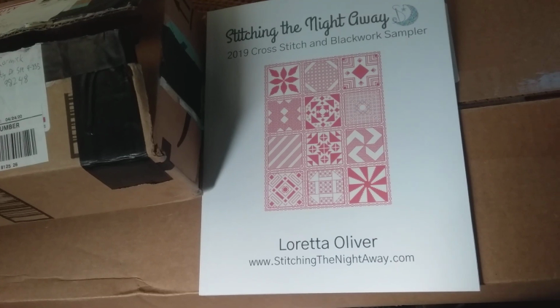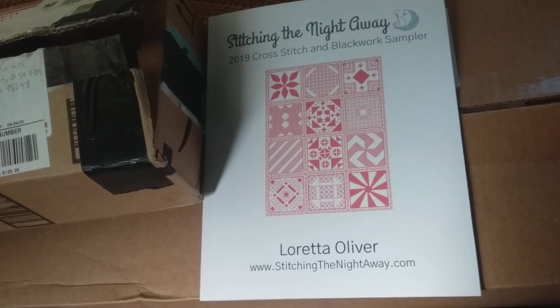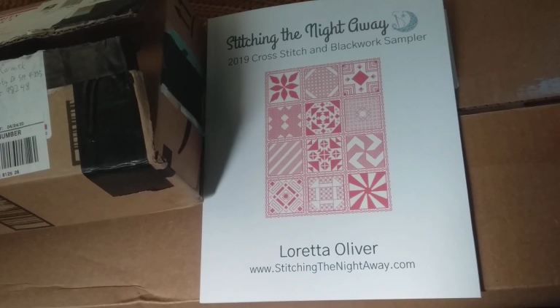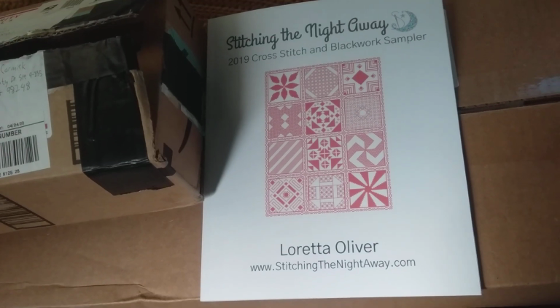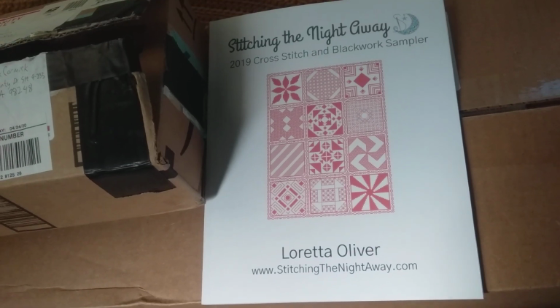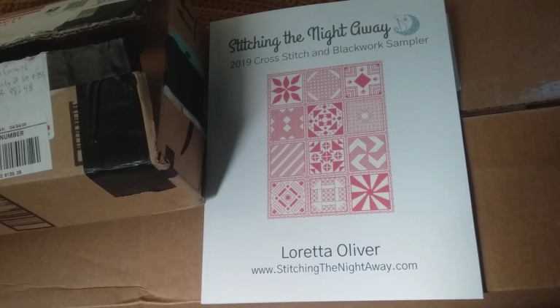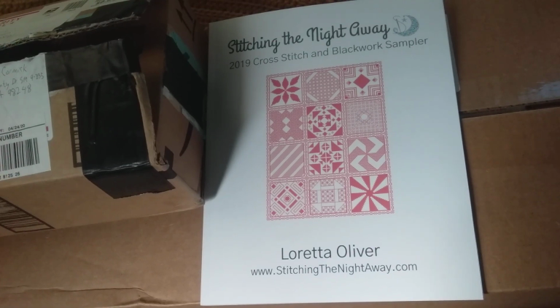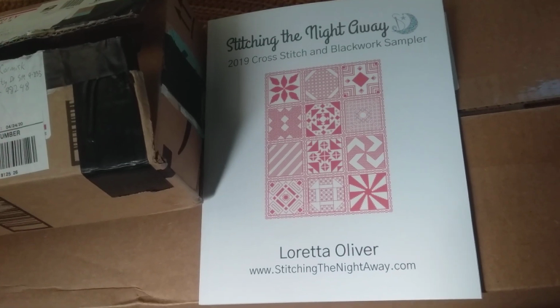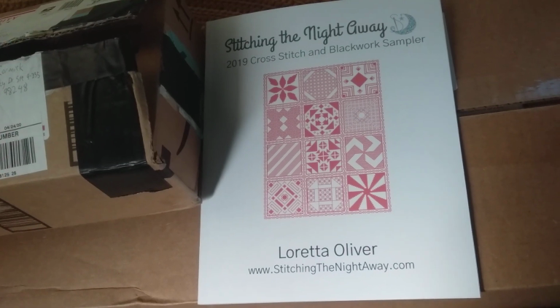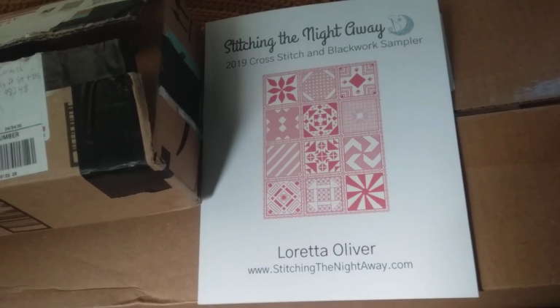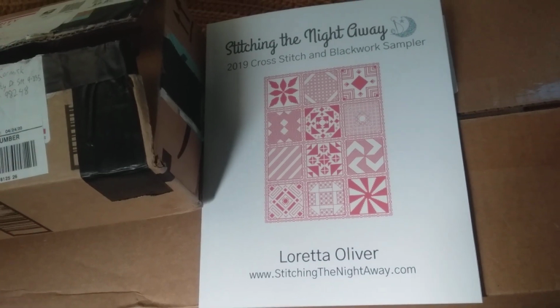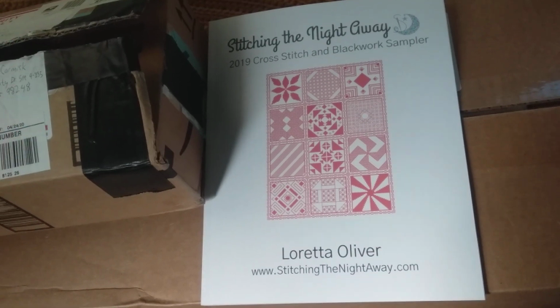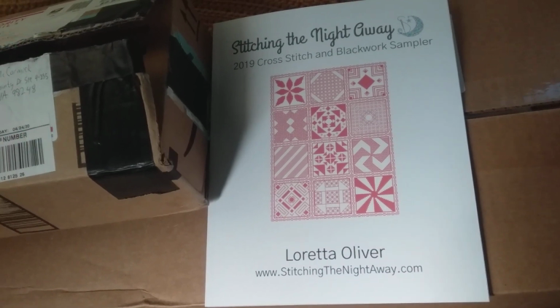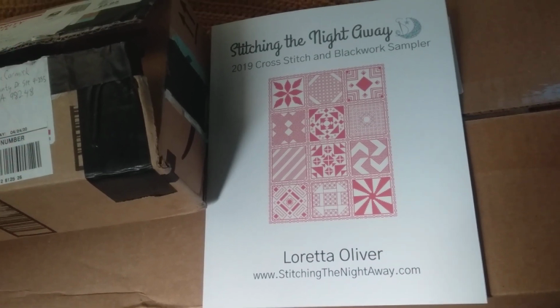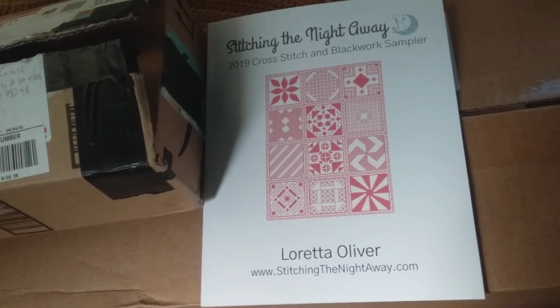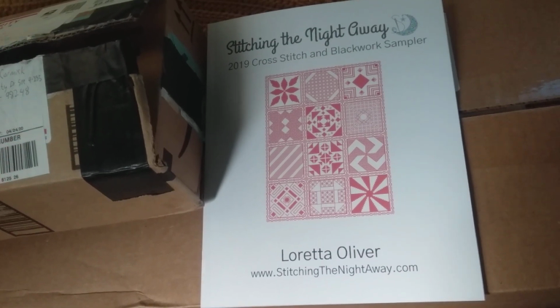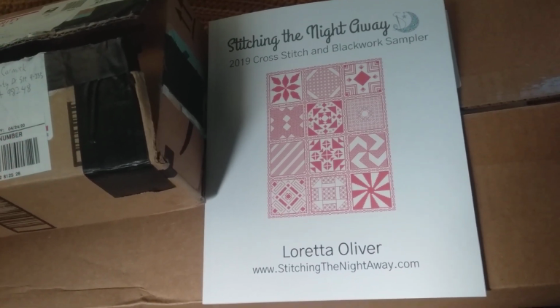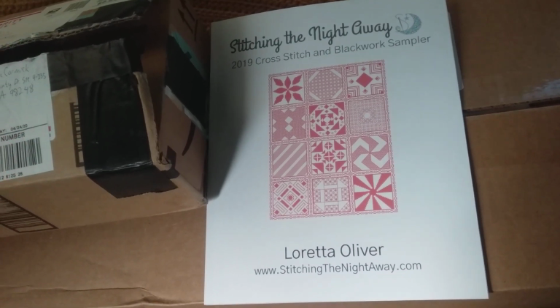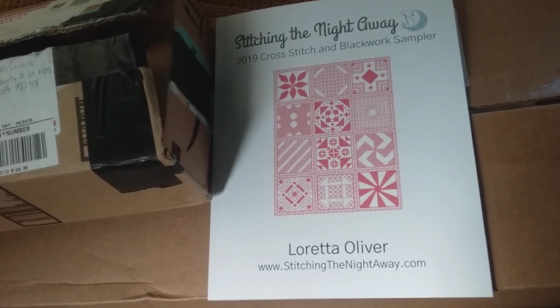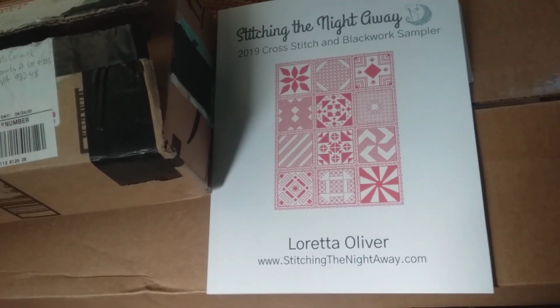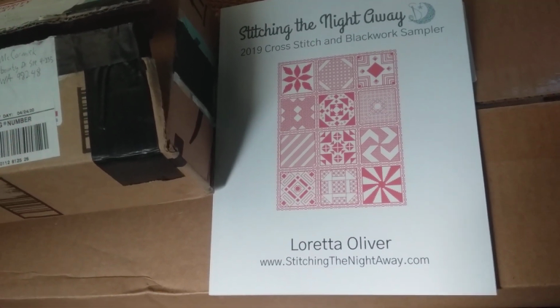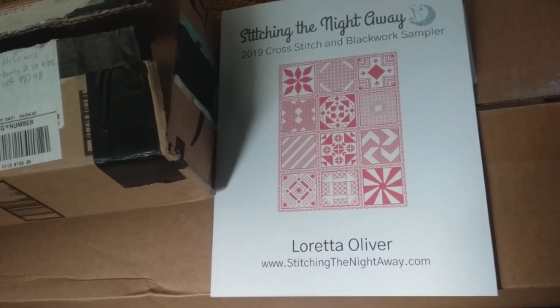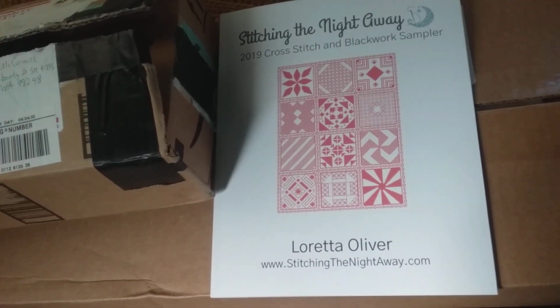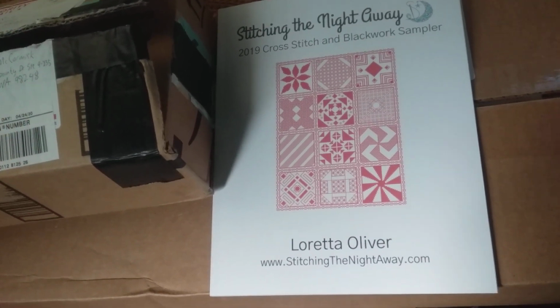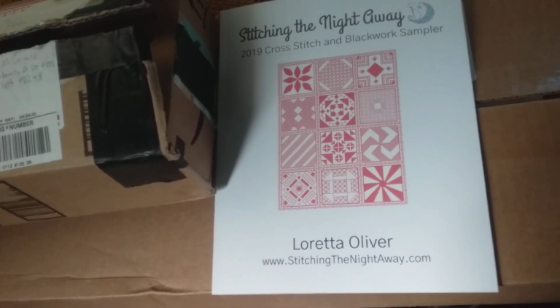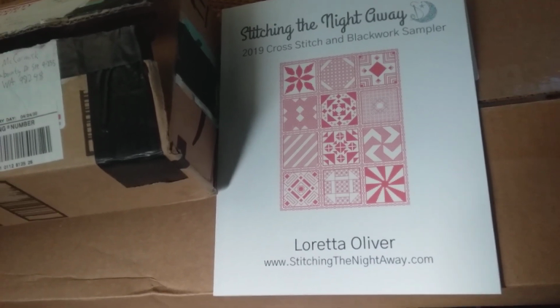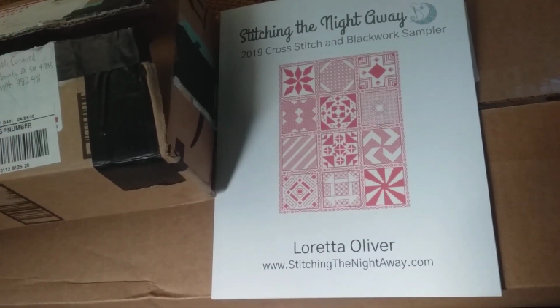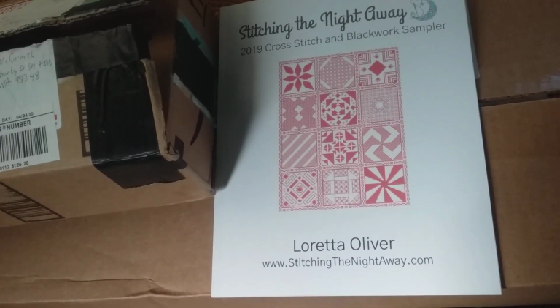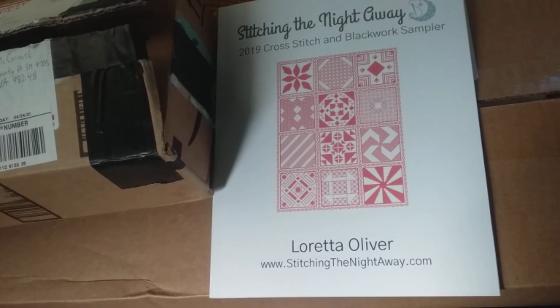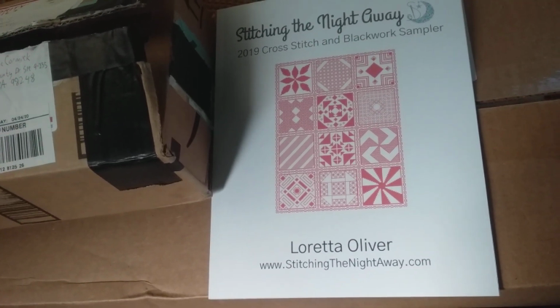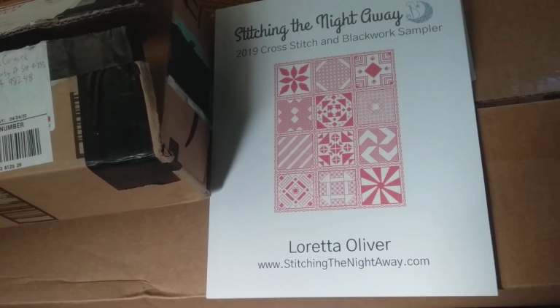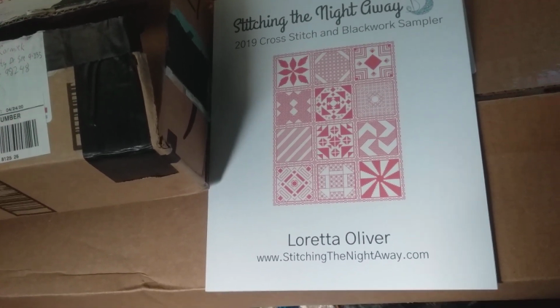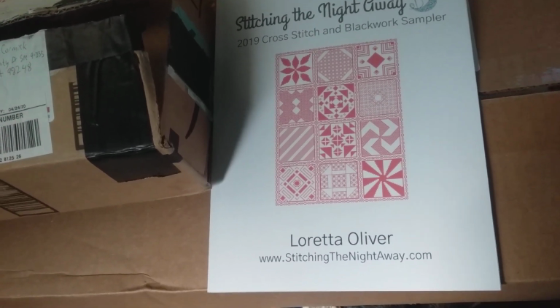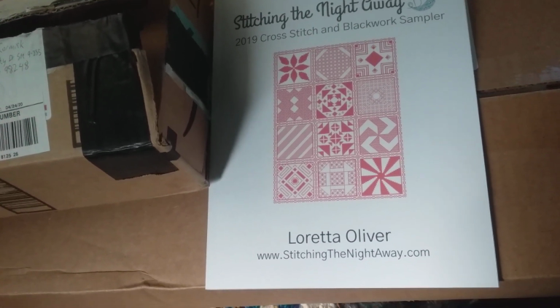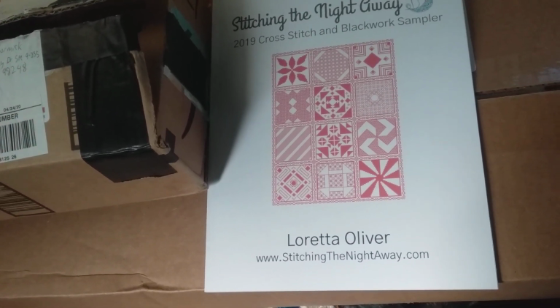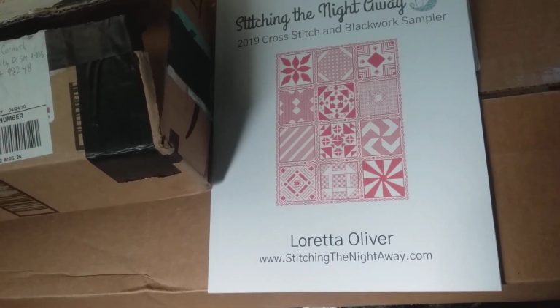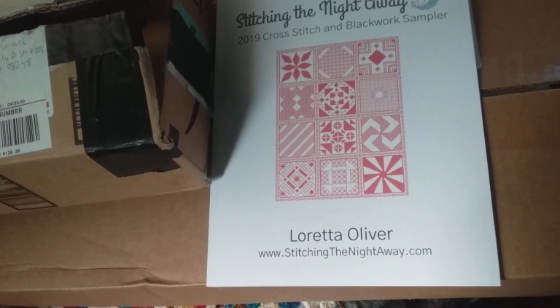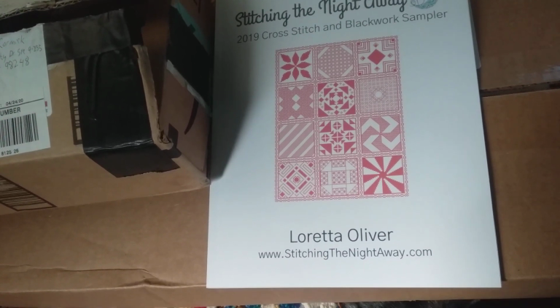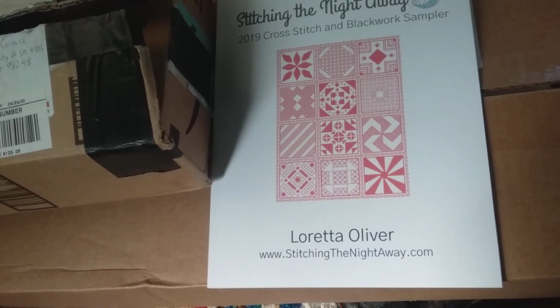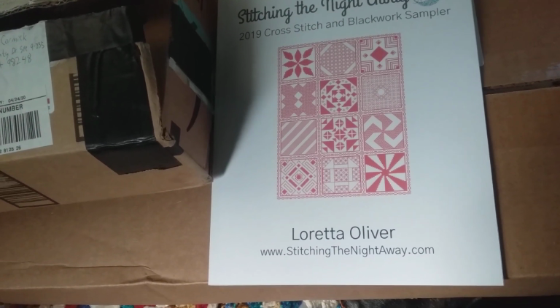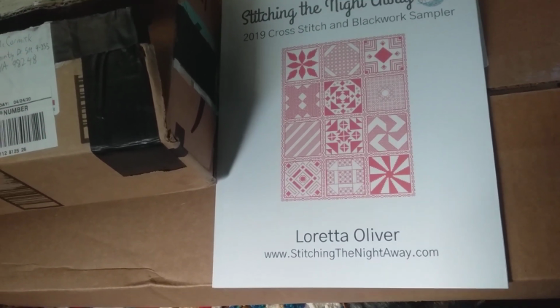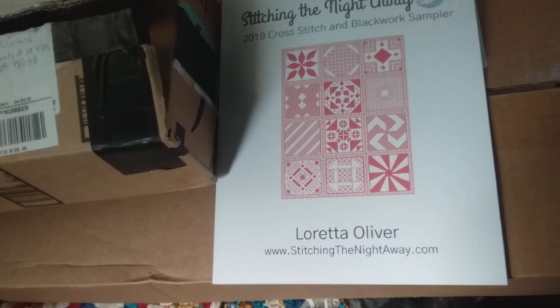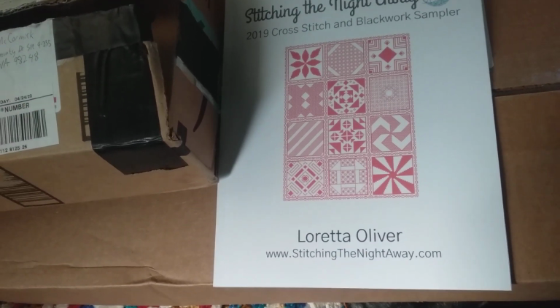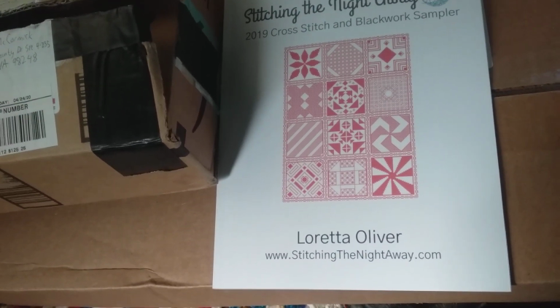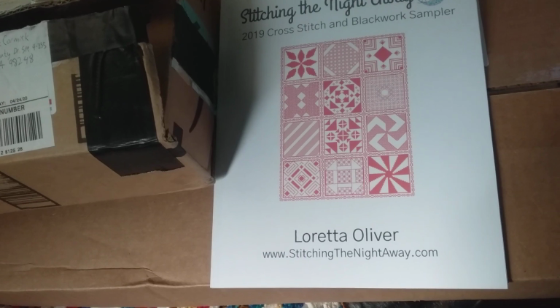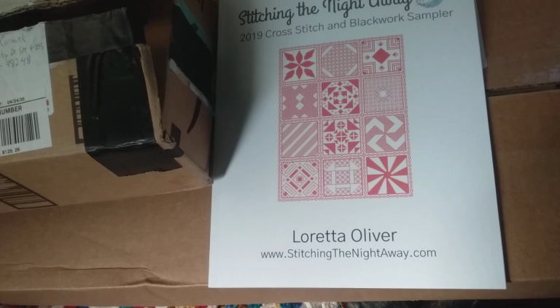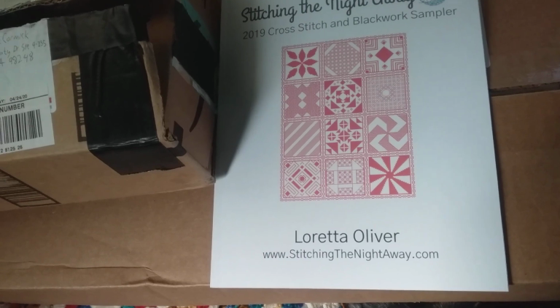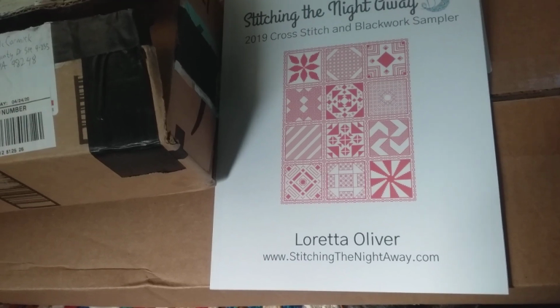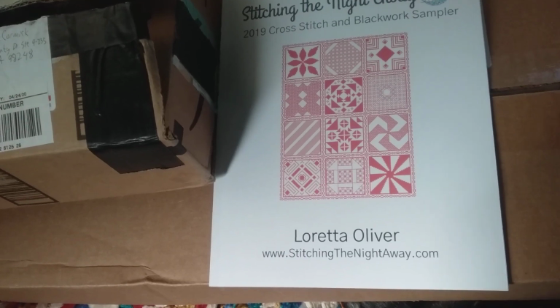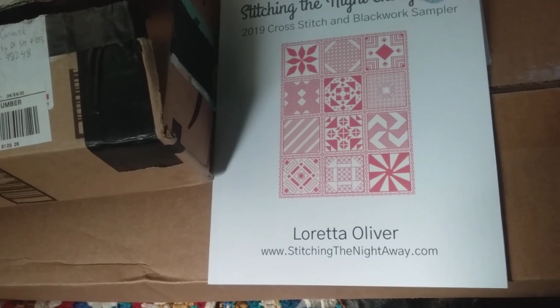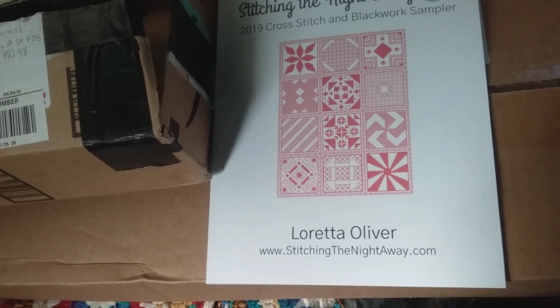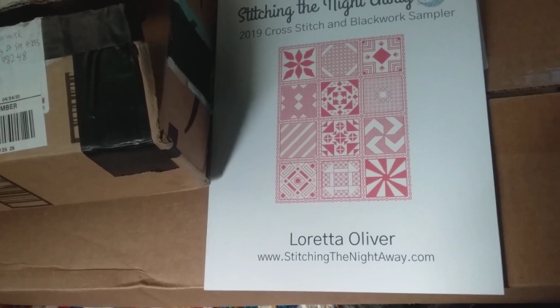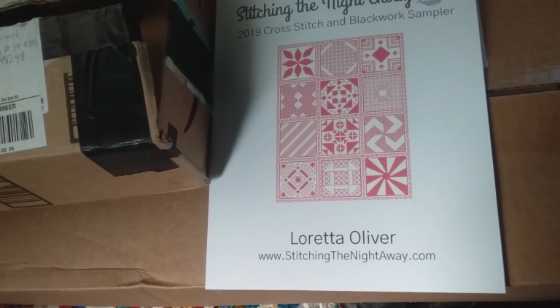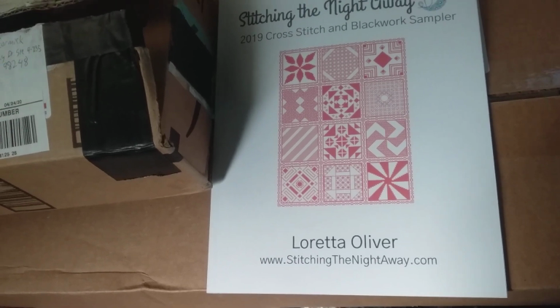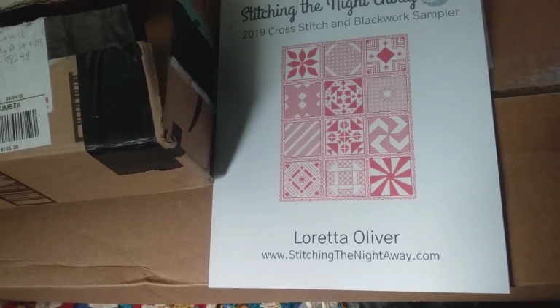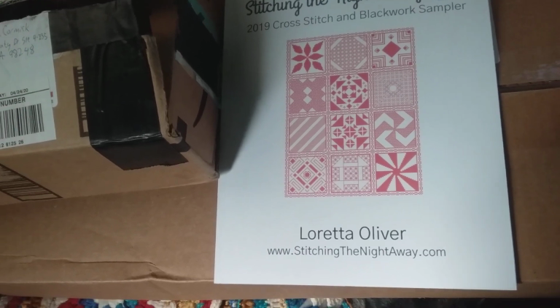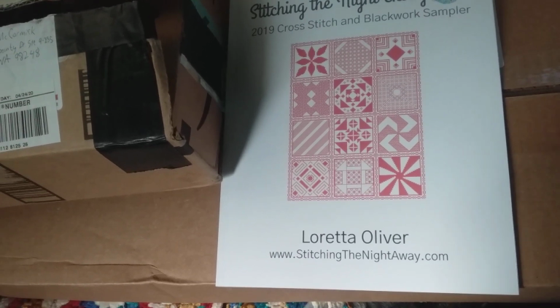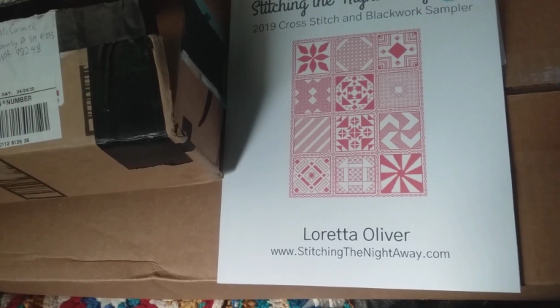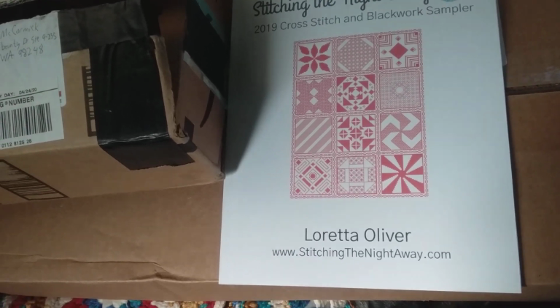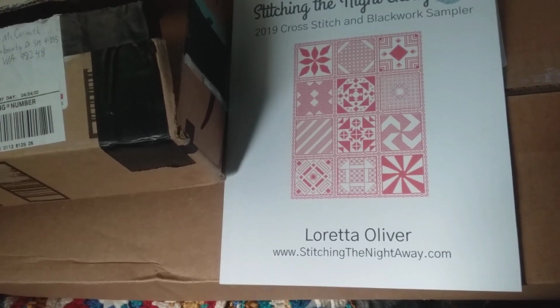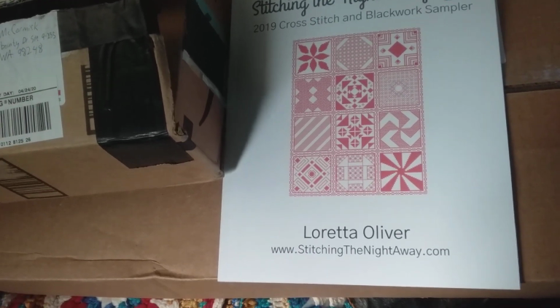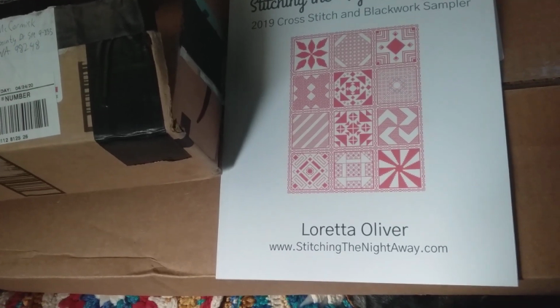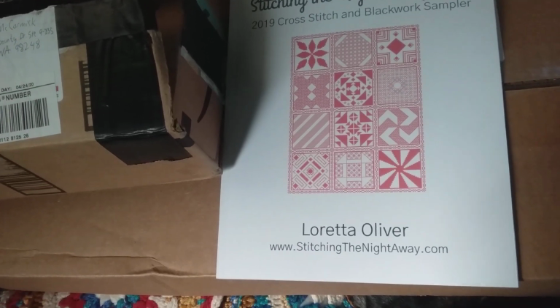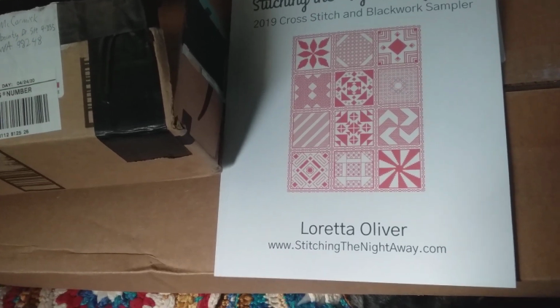Hello, Crafting Crew! Lenea the Crafting Trooper here with Happy Mail and some fun mail, too.